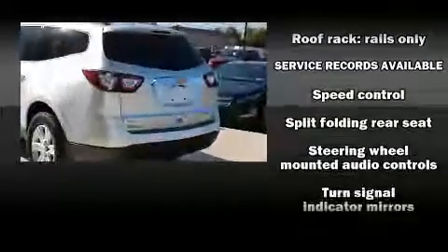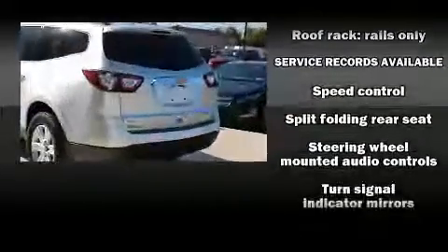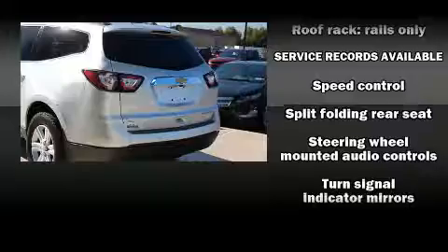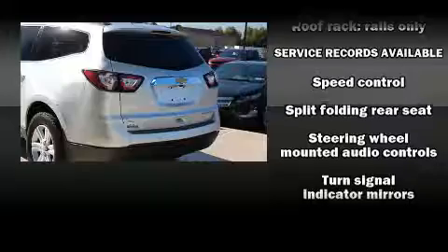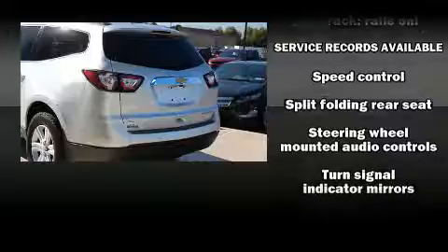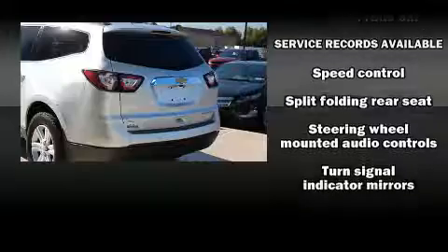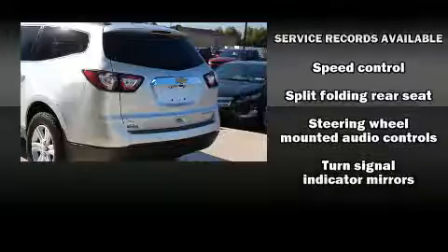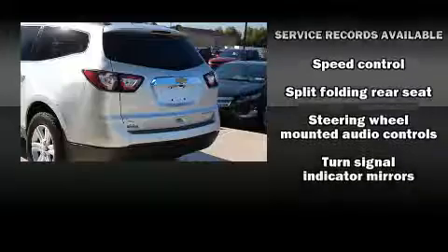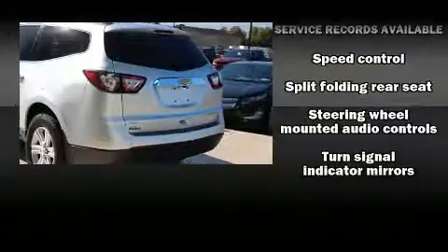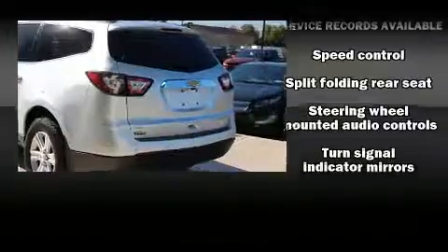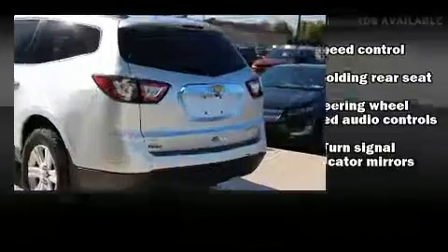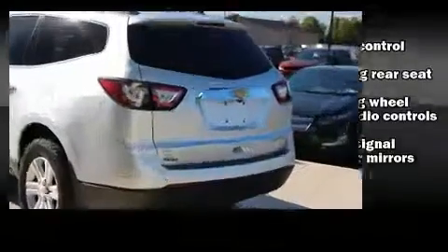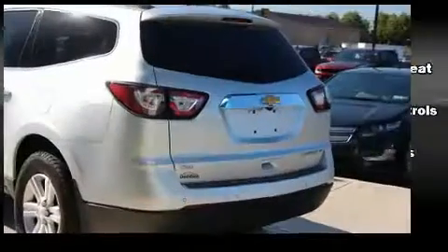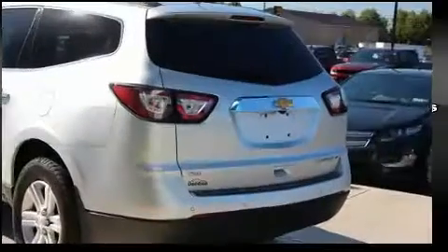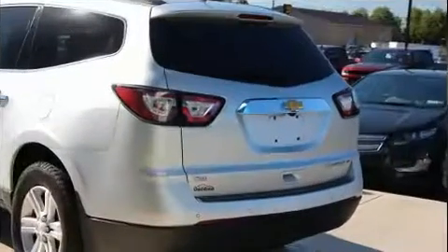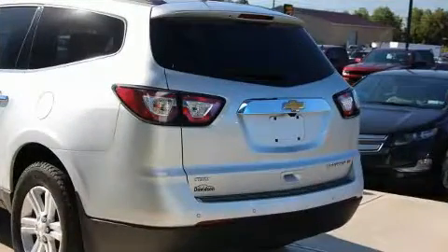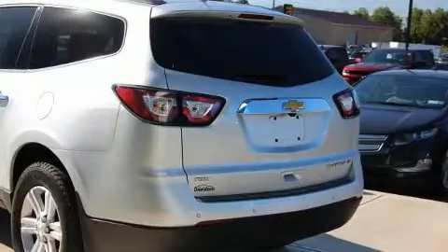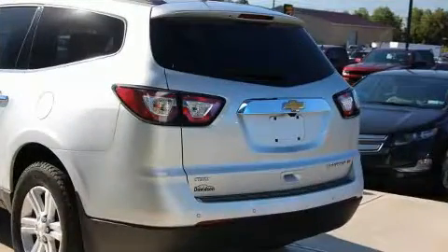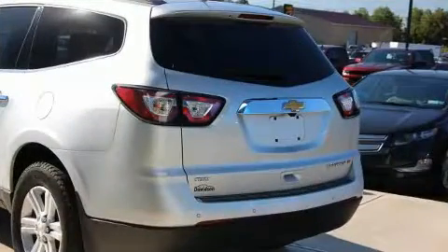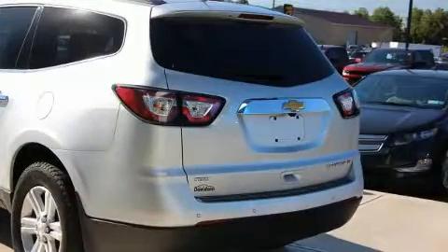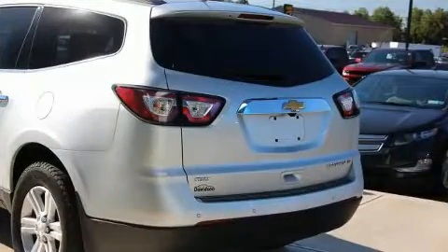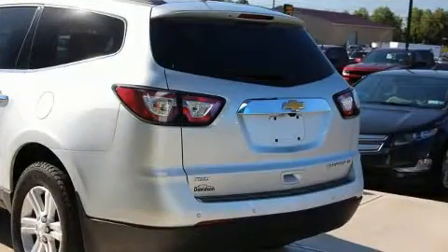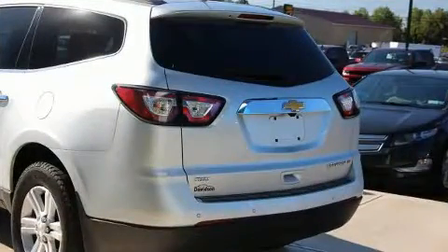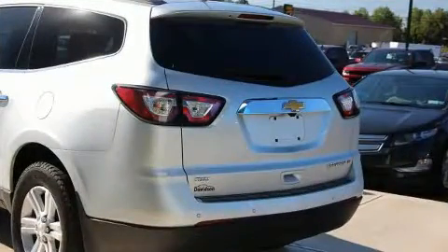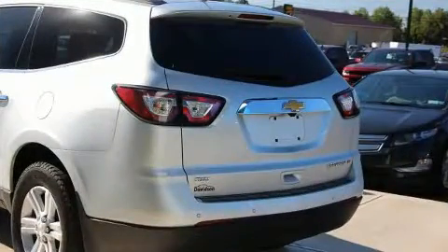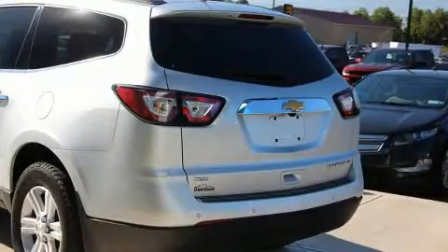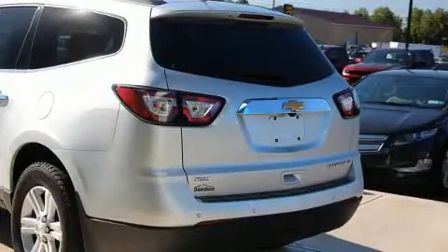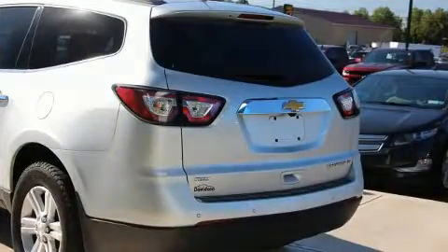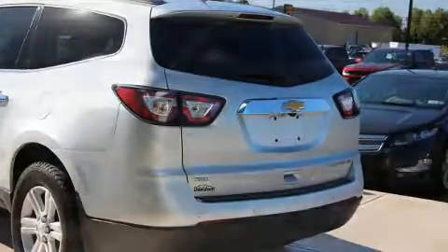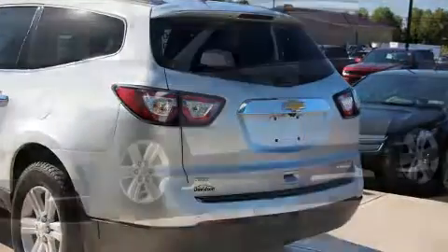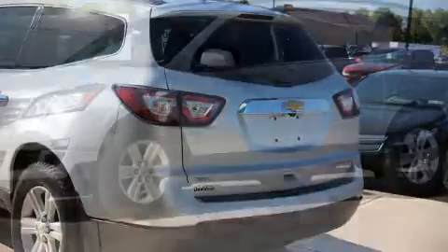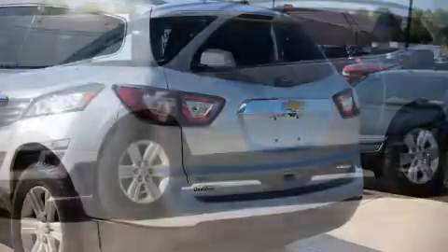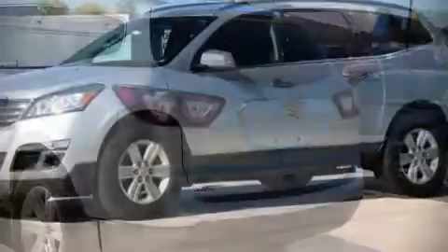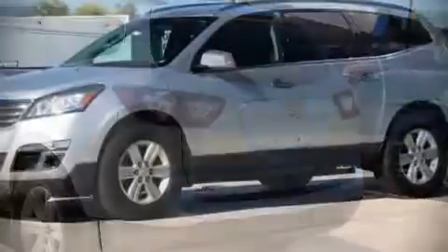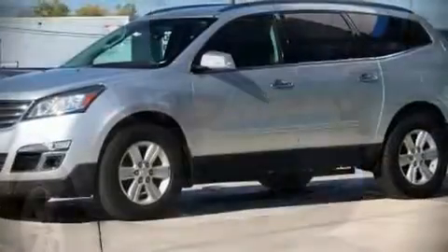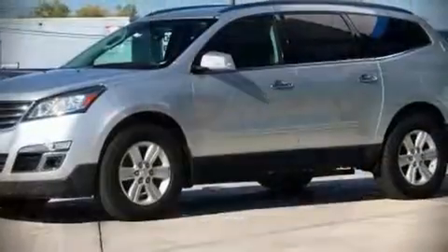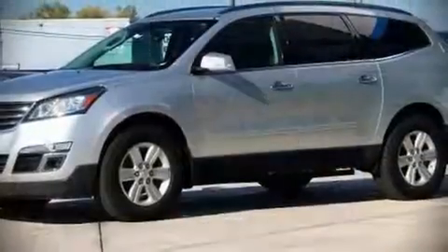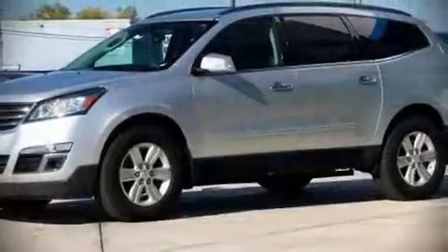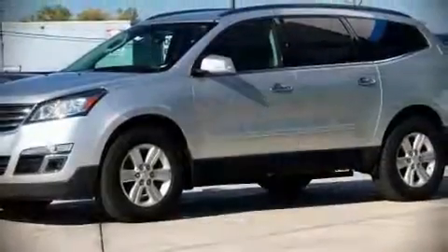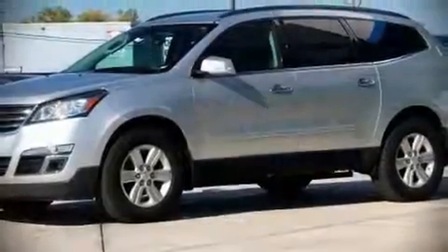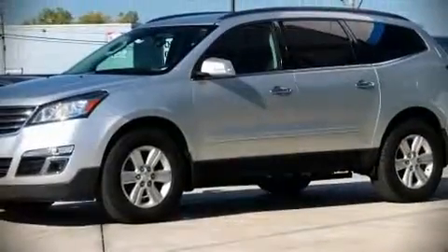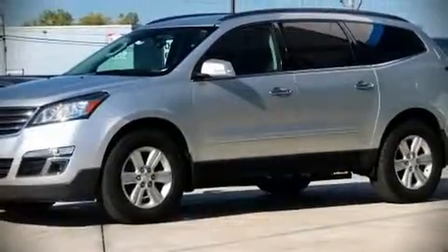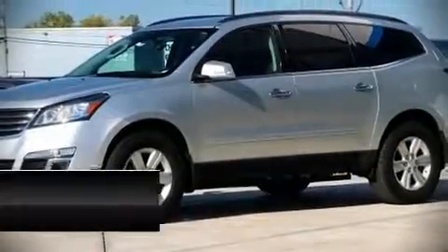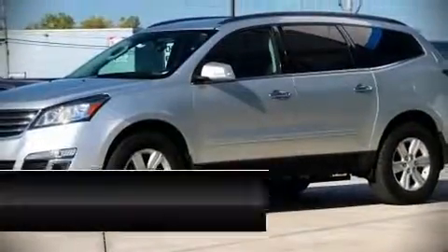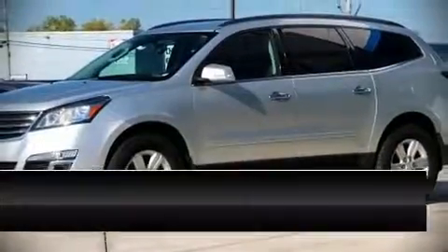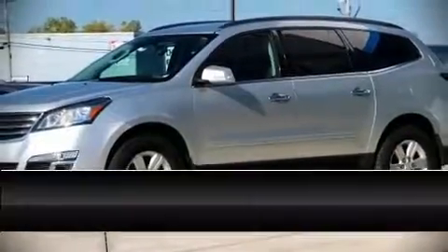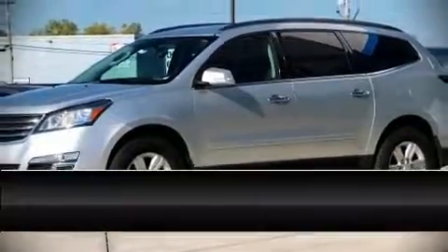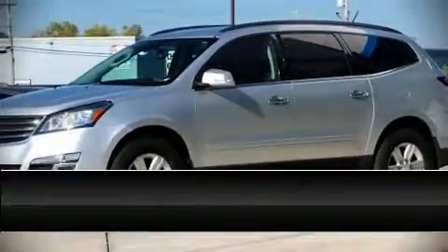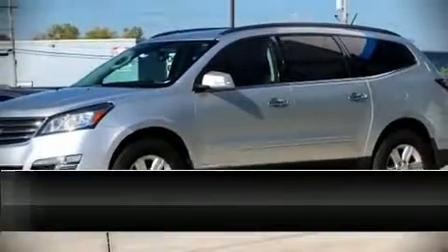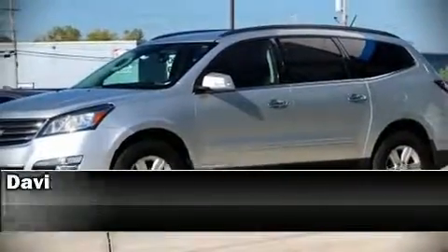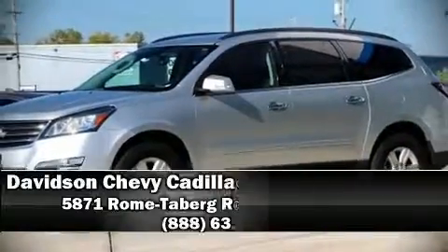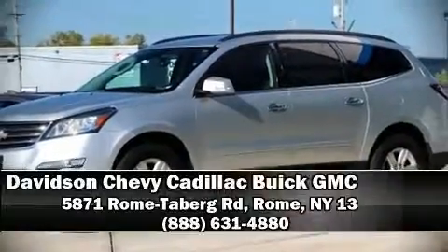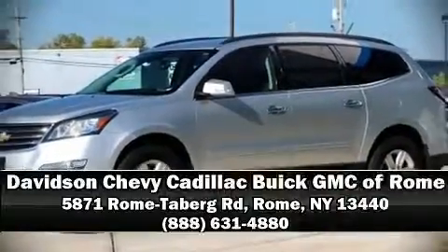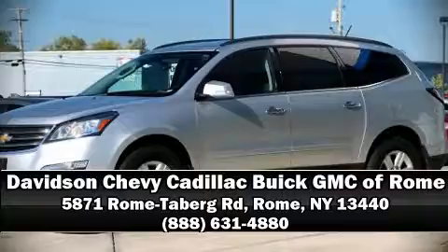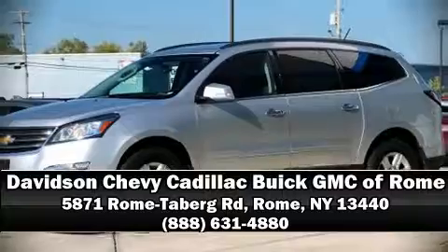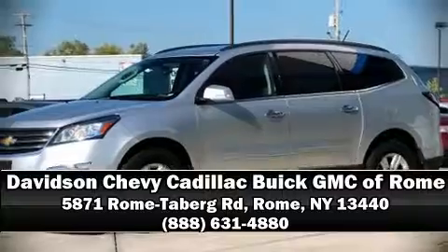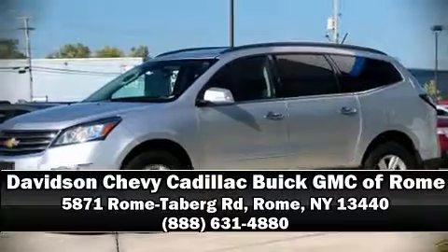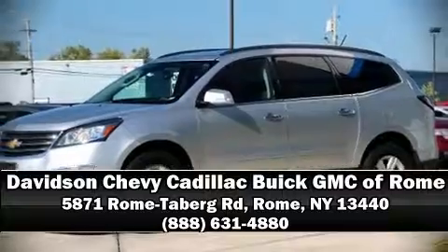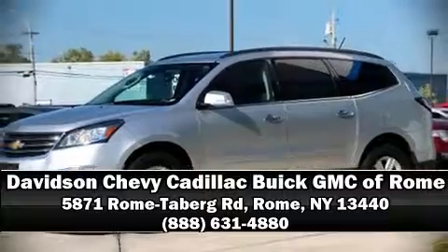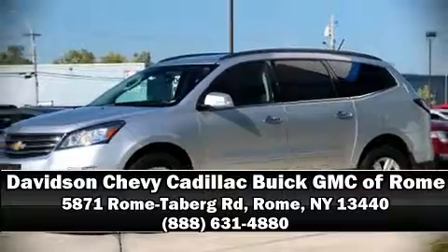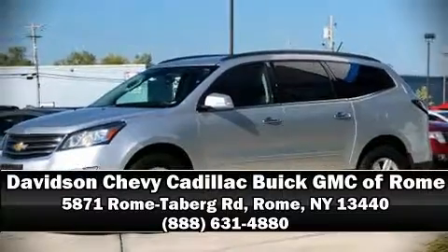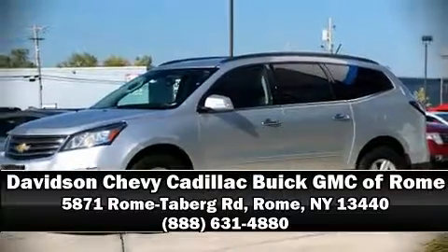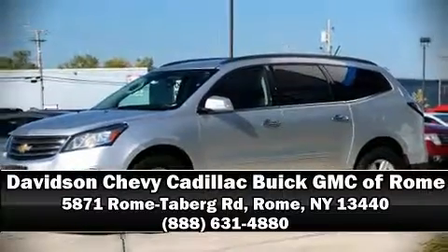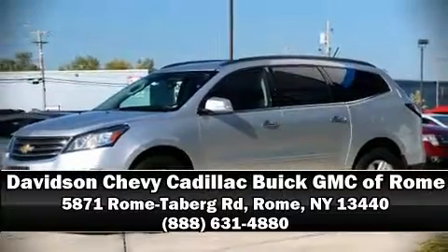Our sales reps are extremely helpful and knowledgeable. Stop by our dealership or give us a call for more information. Thank you very much.